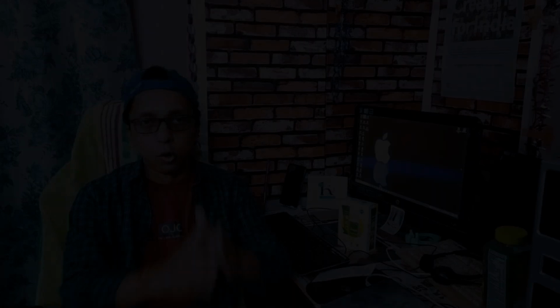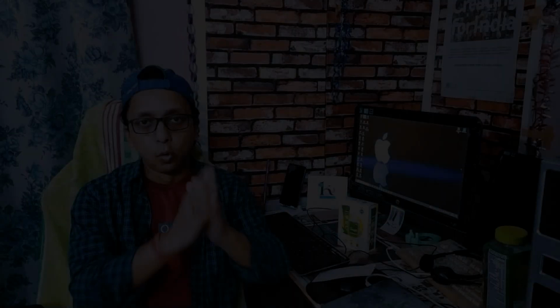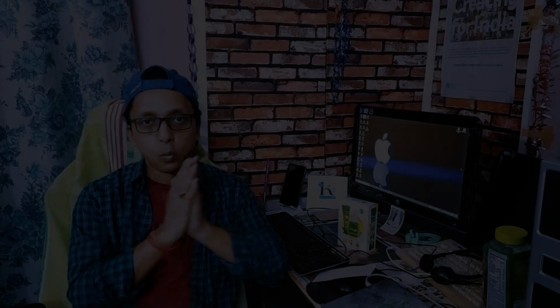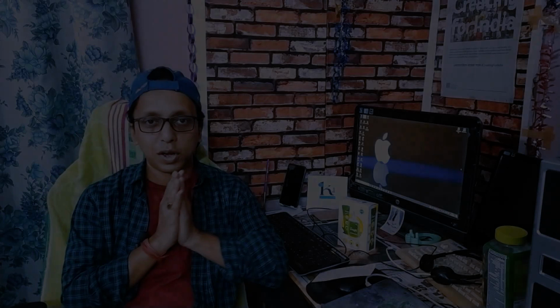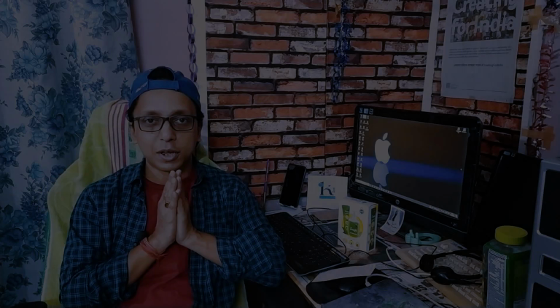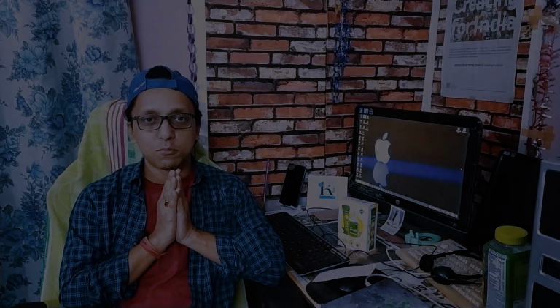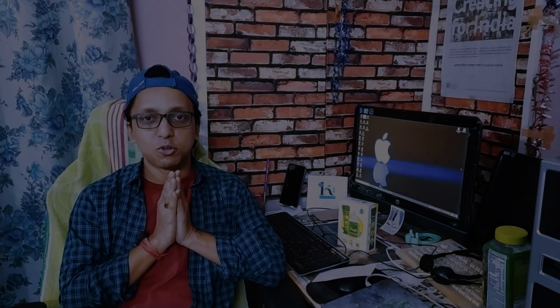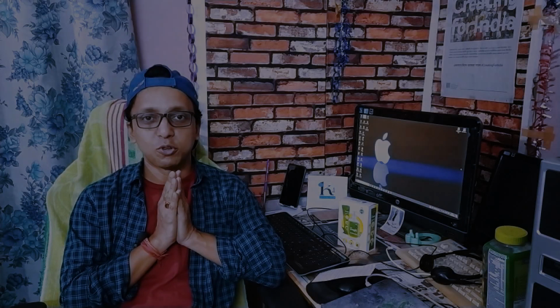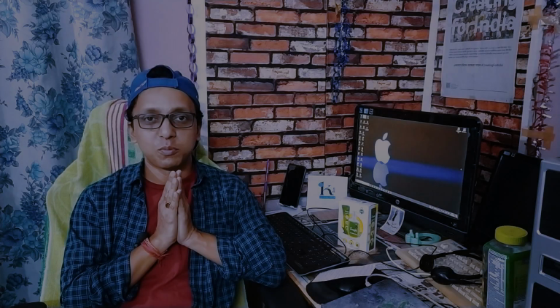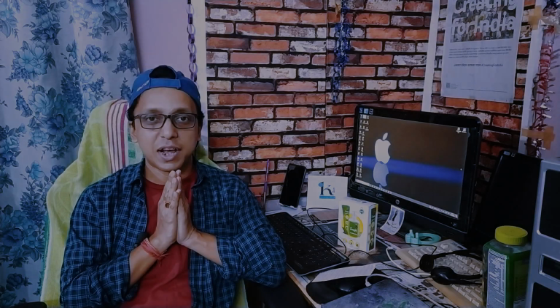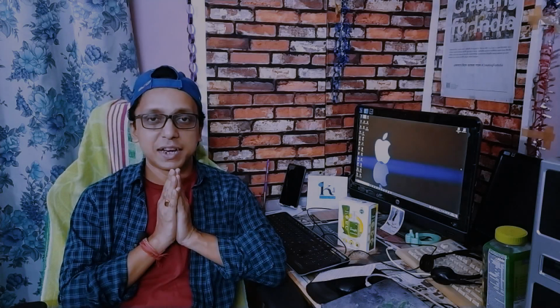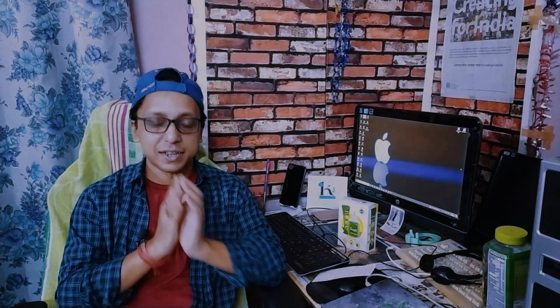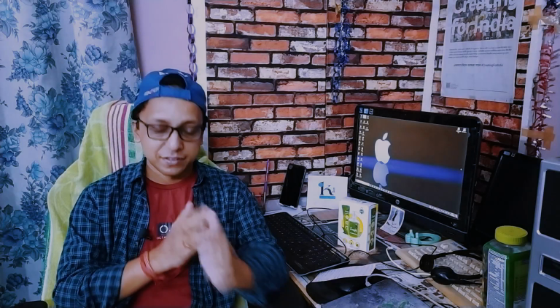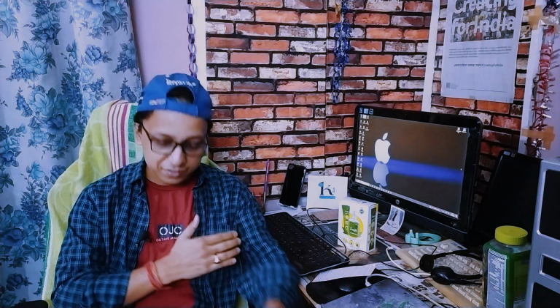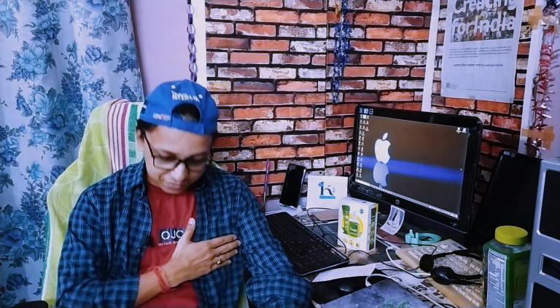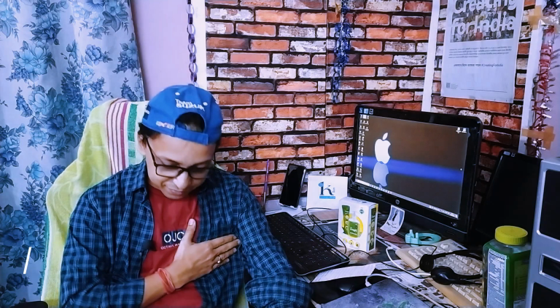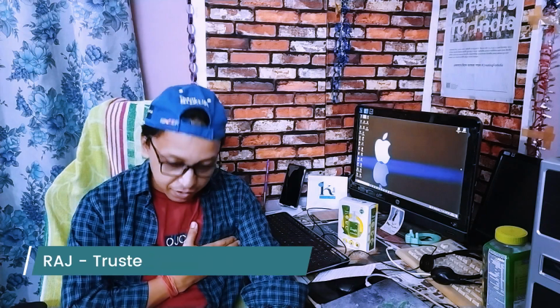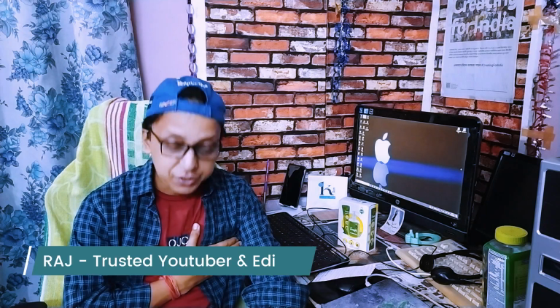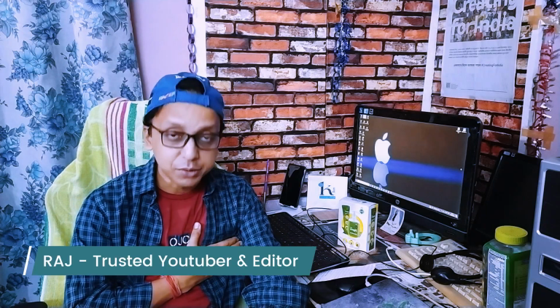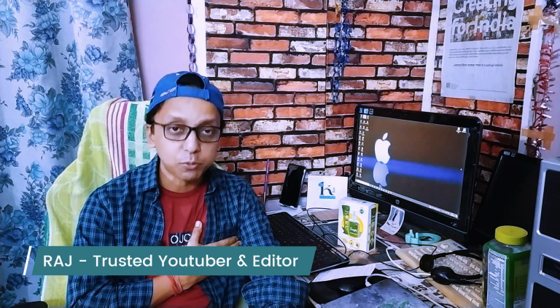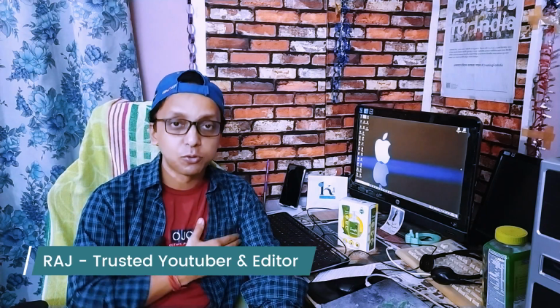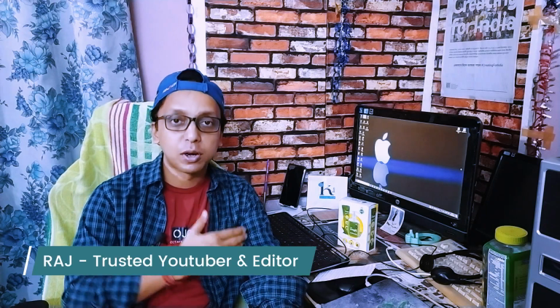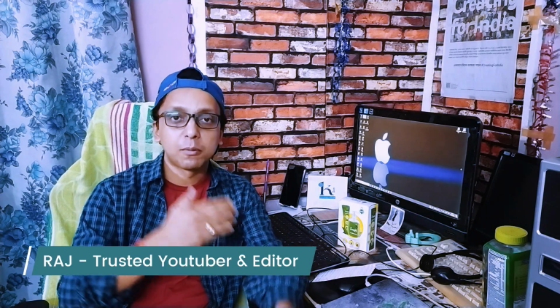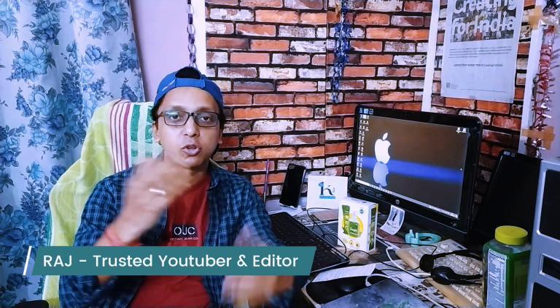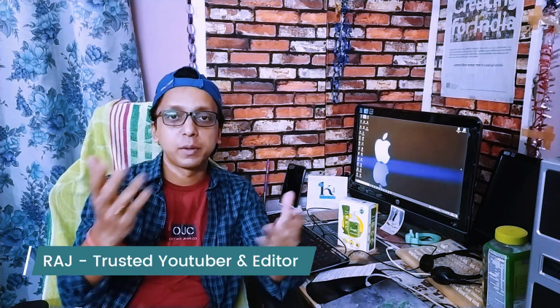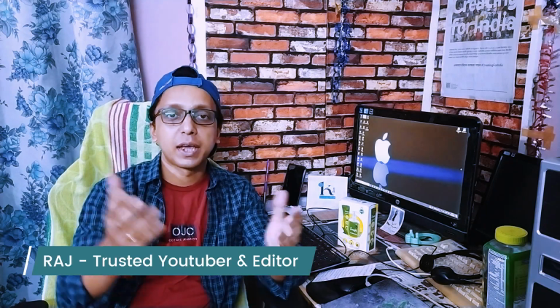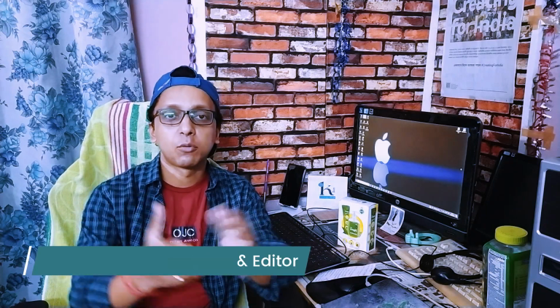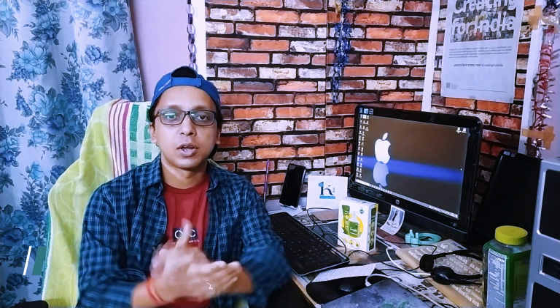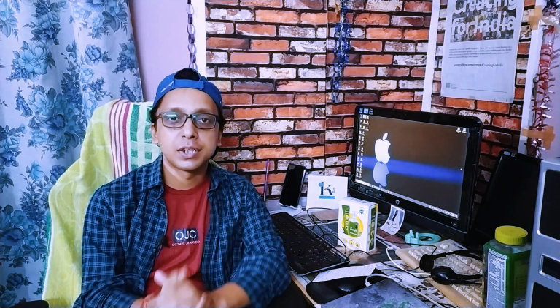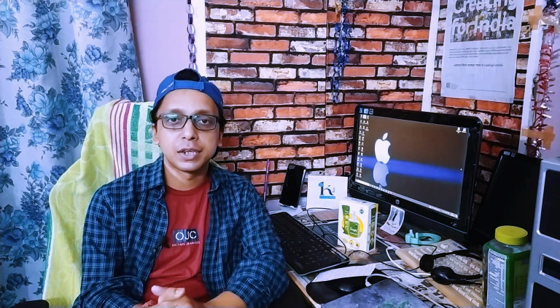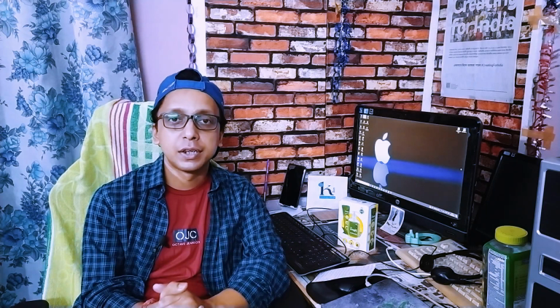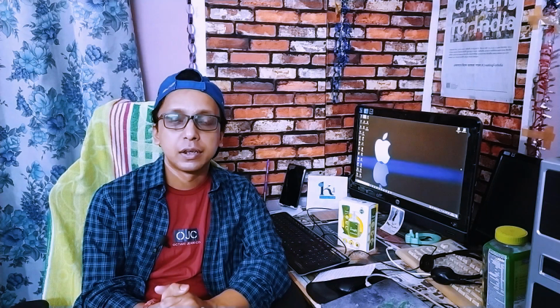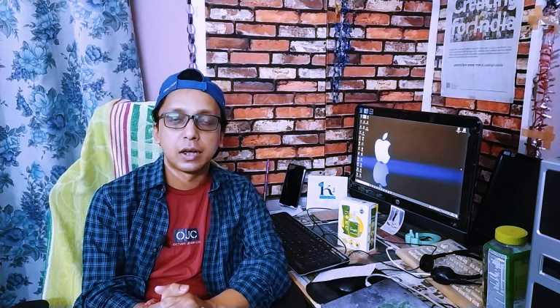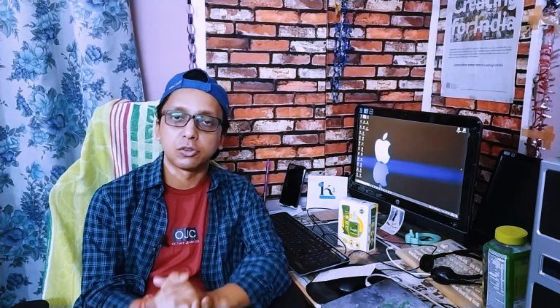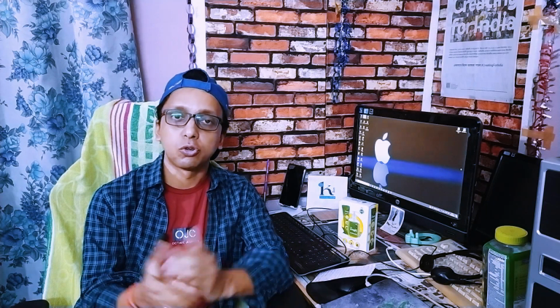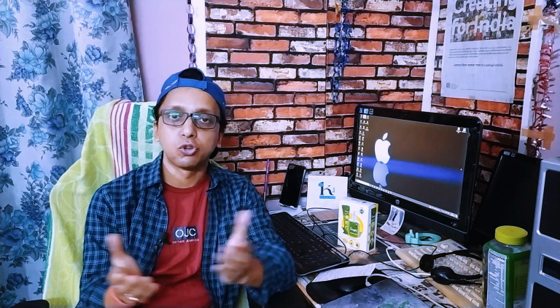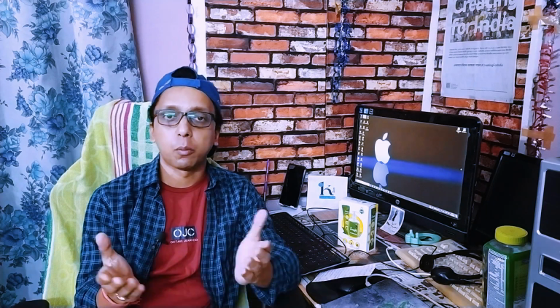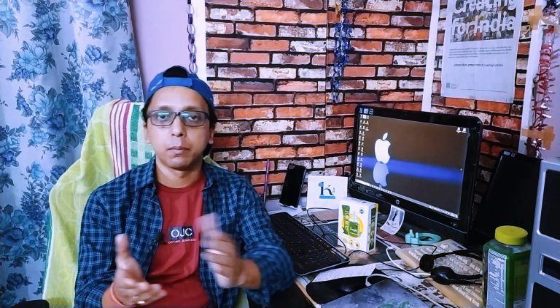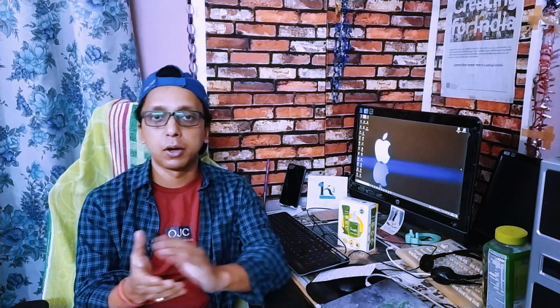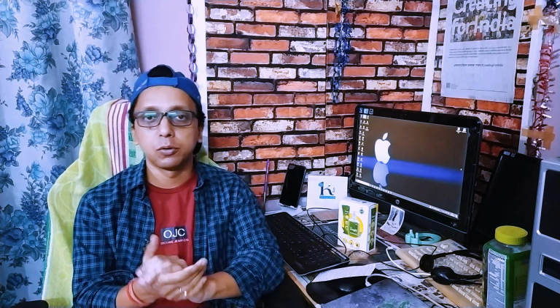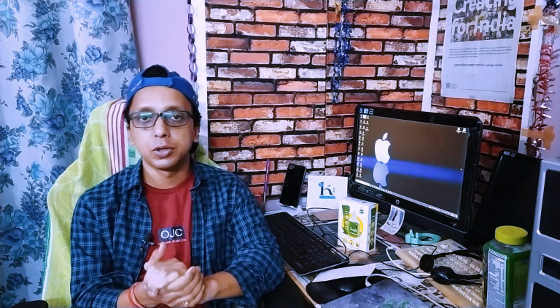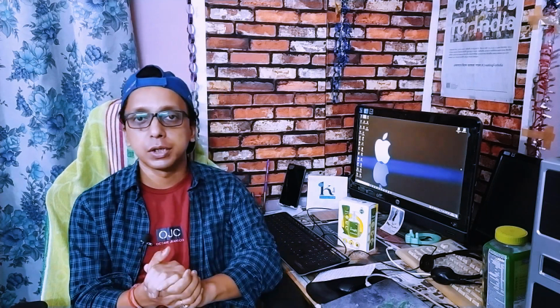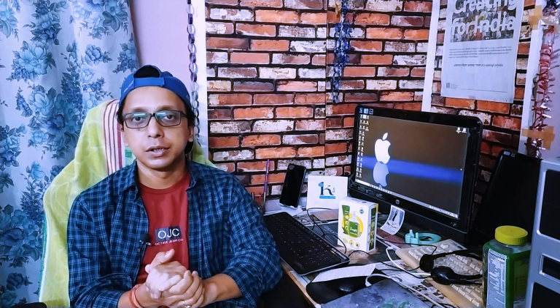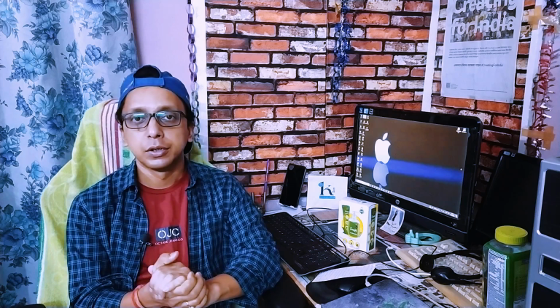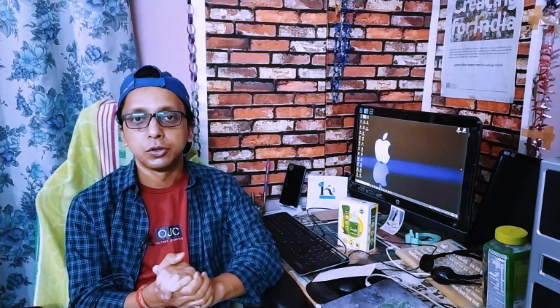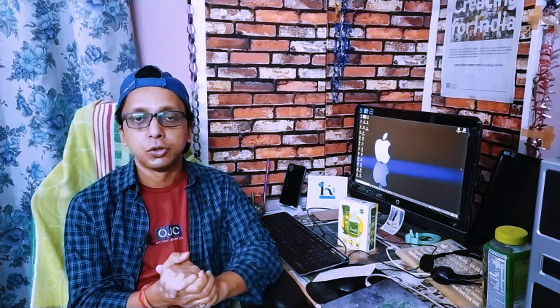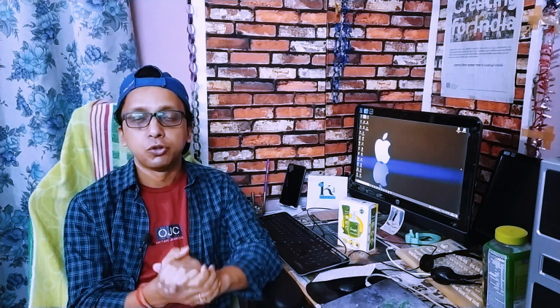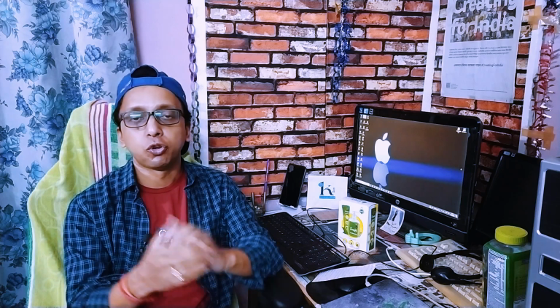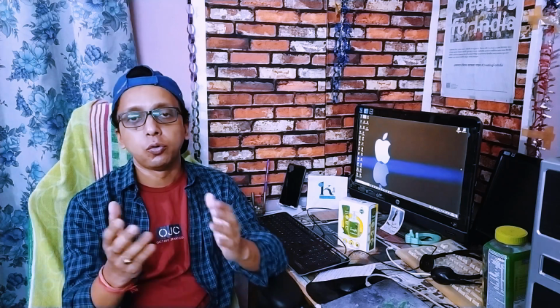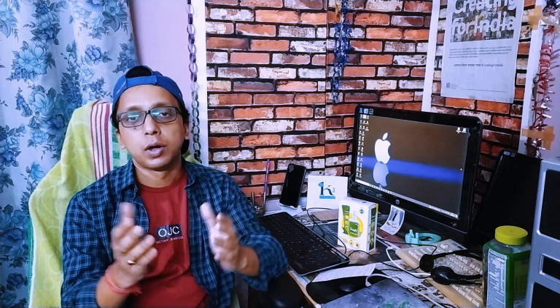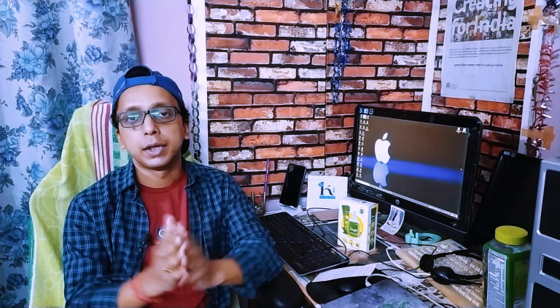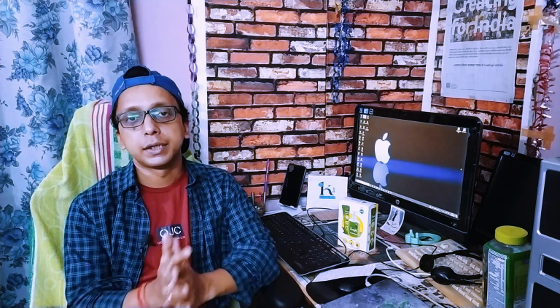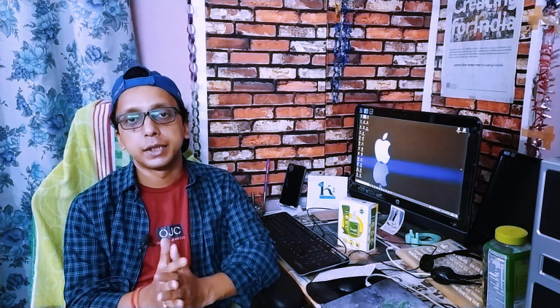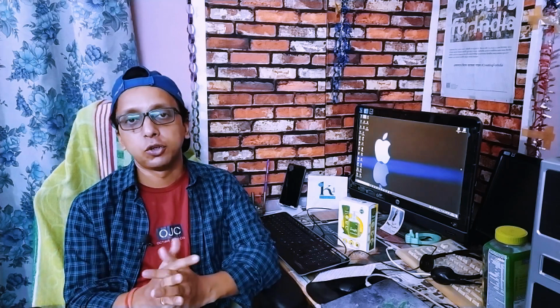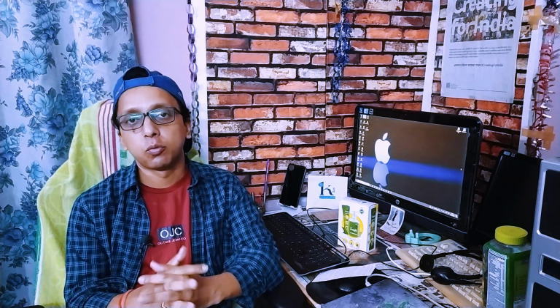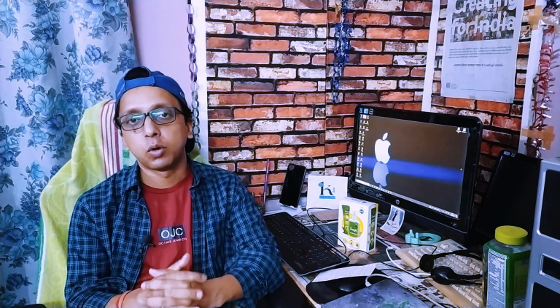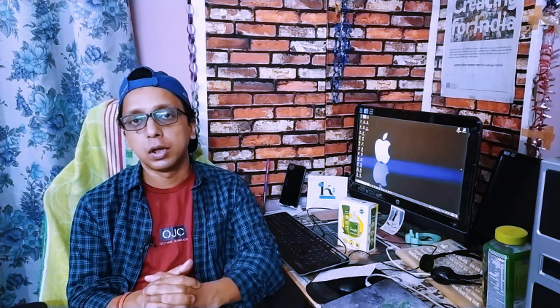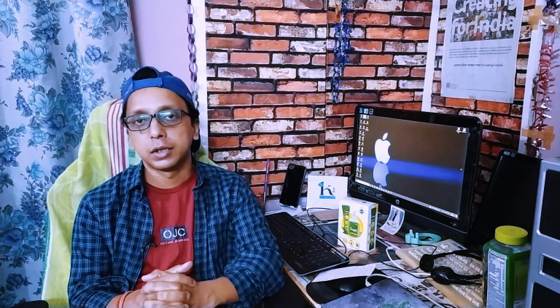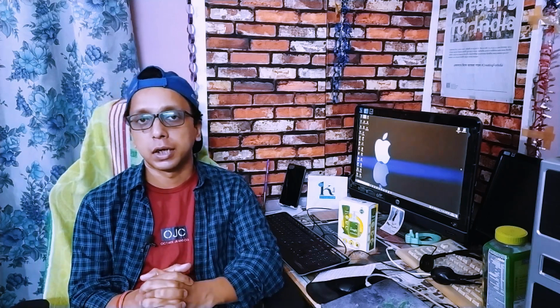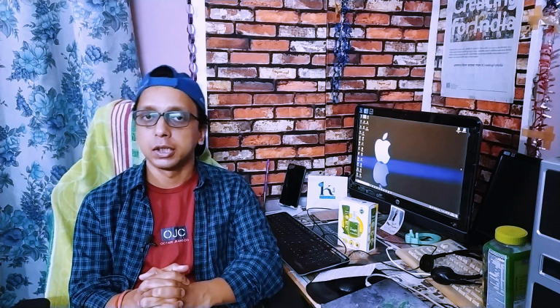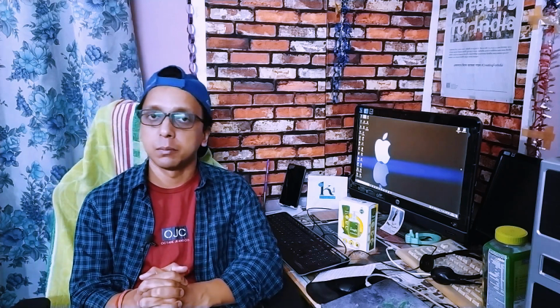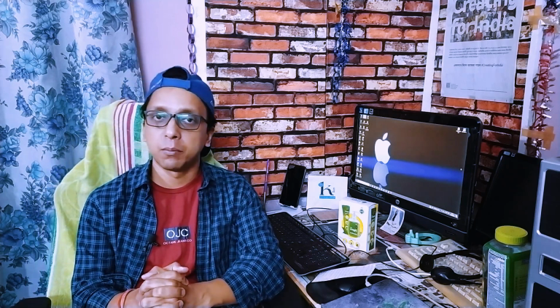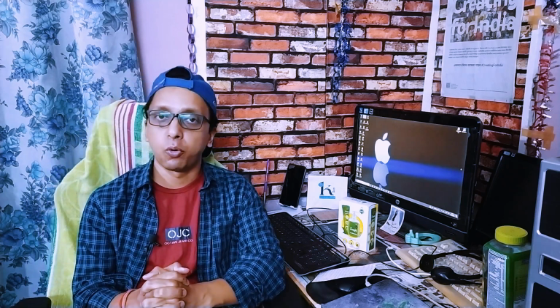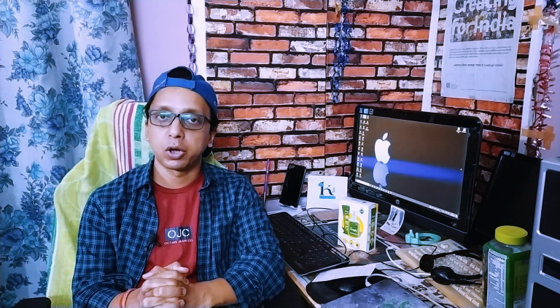Welcome to YouTube Diaries, this is Raj. How are you doing today? Let's take a look at my product.